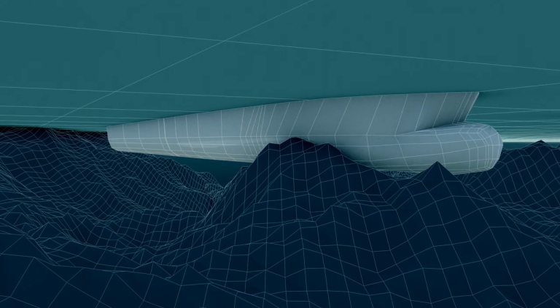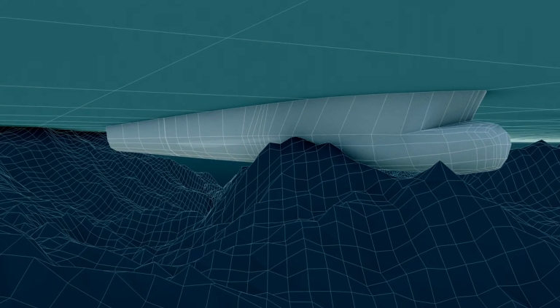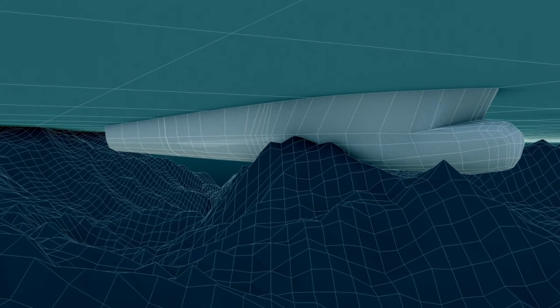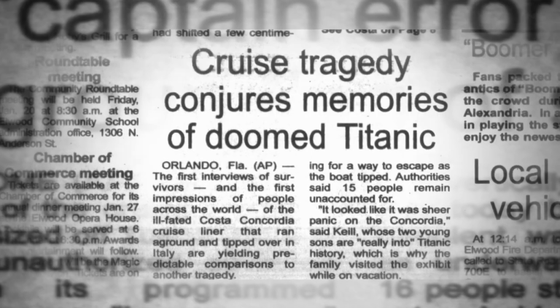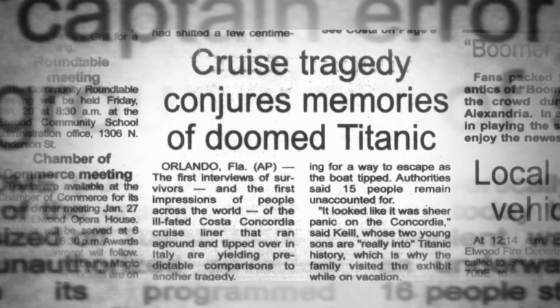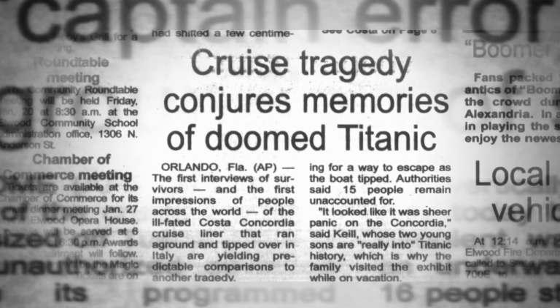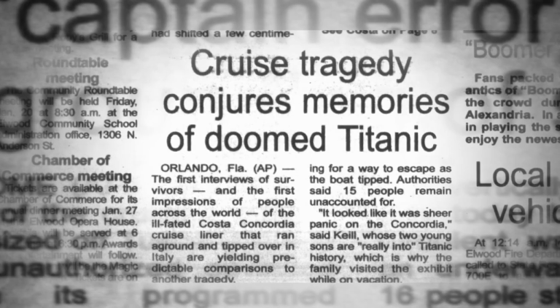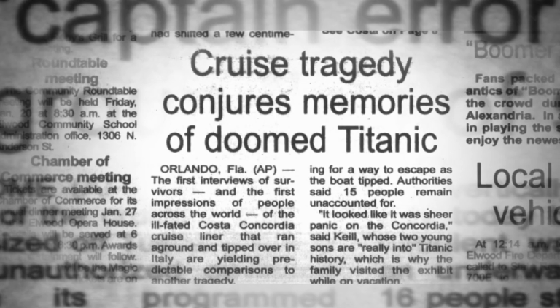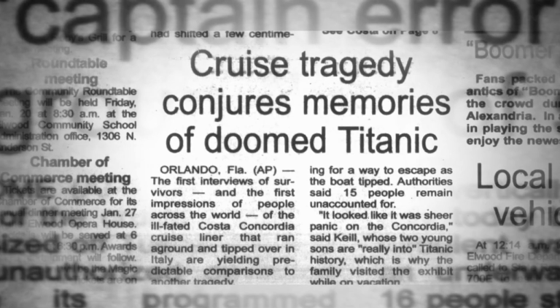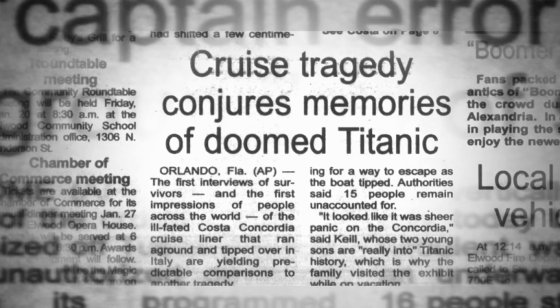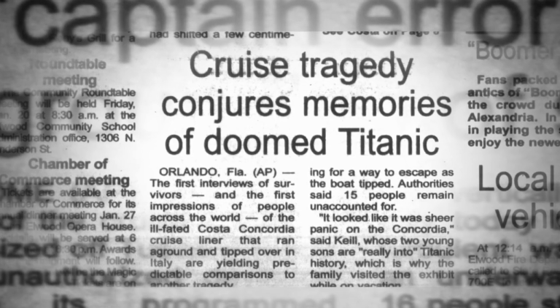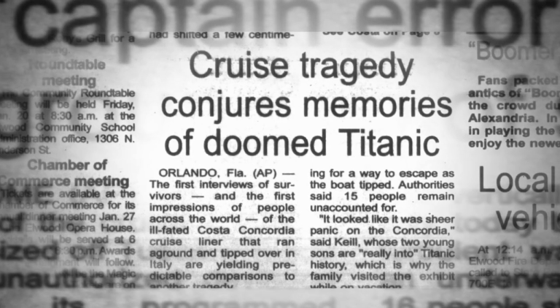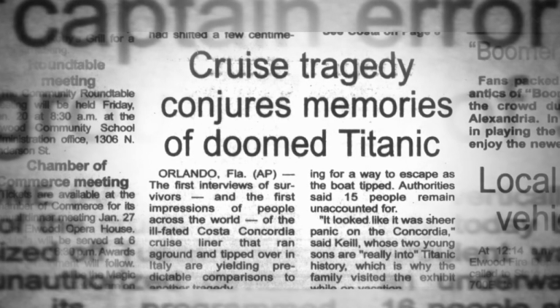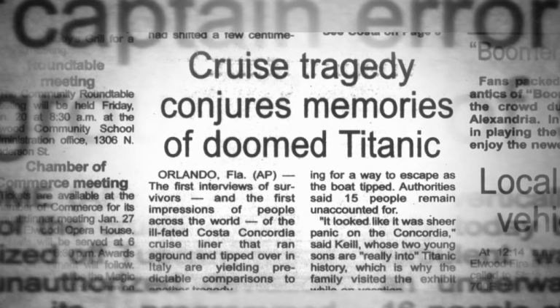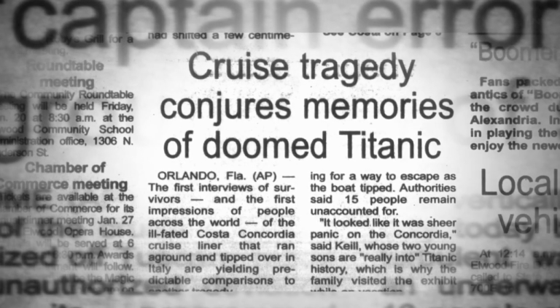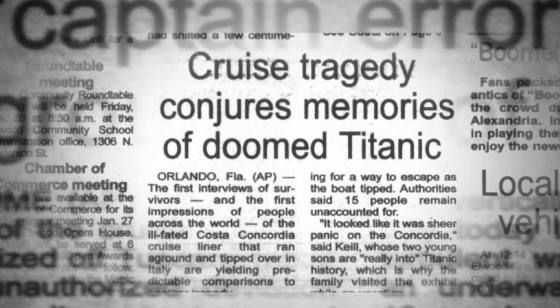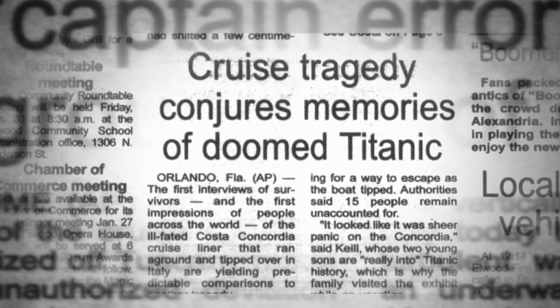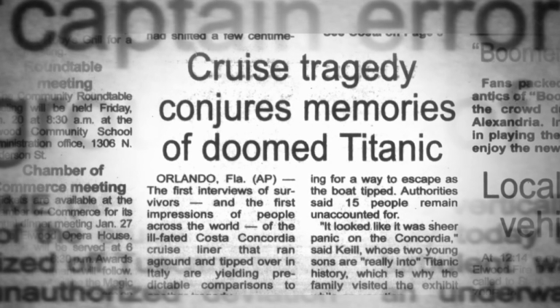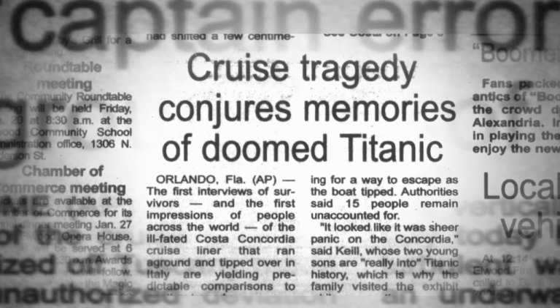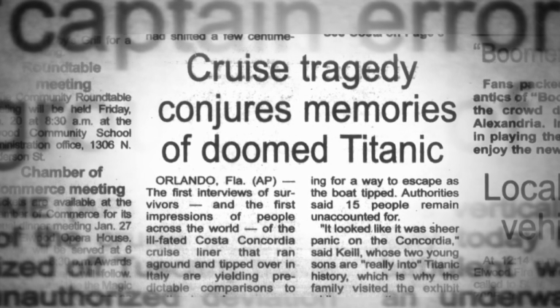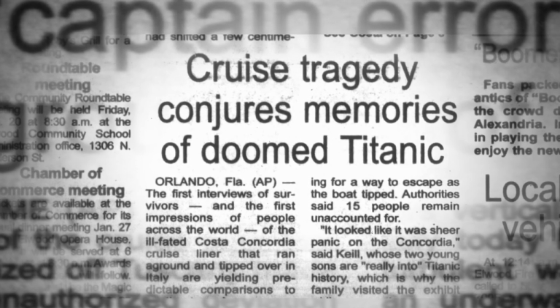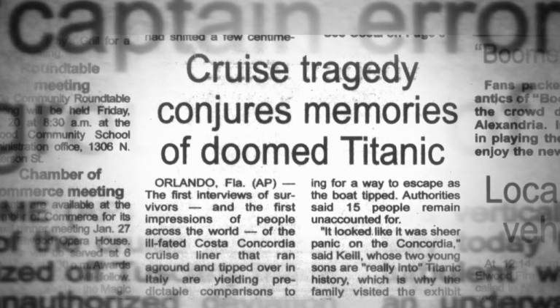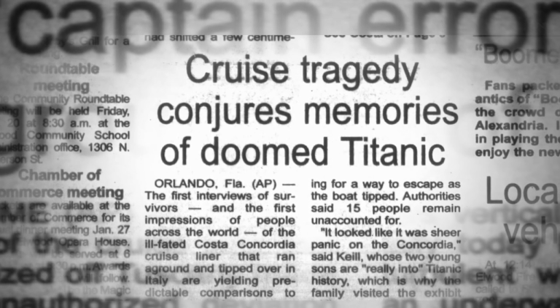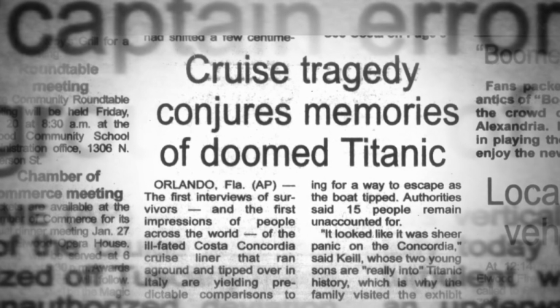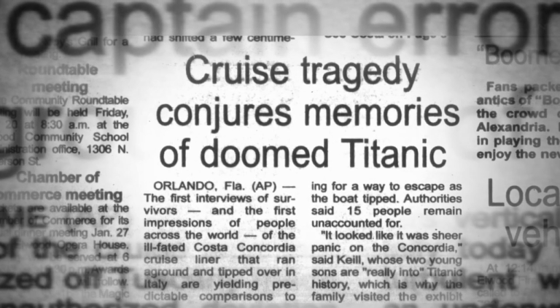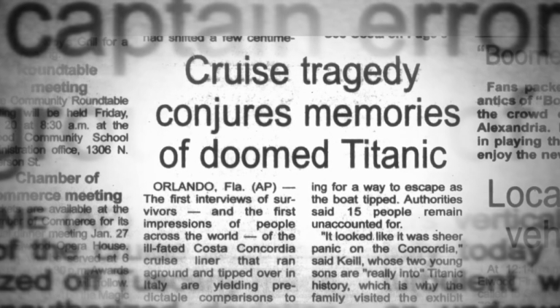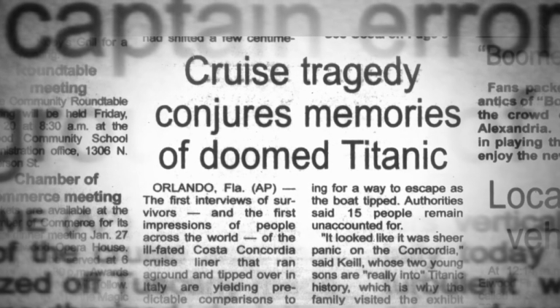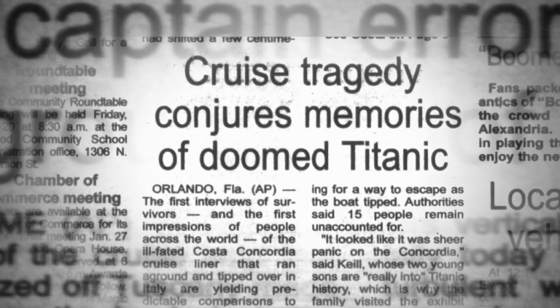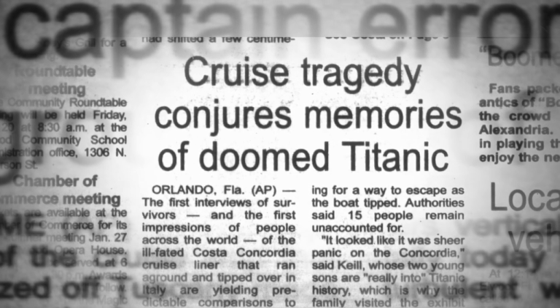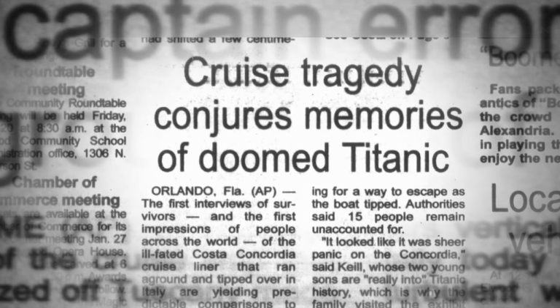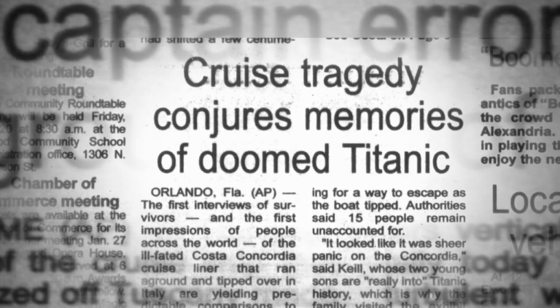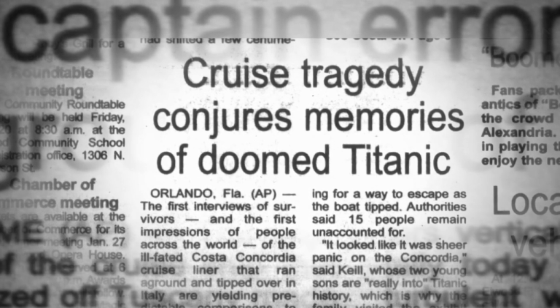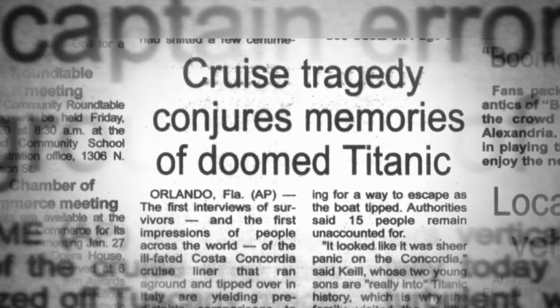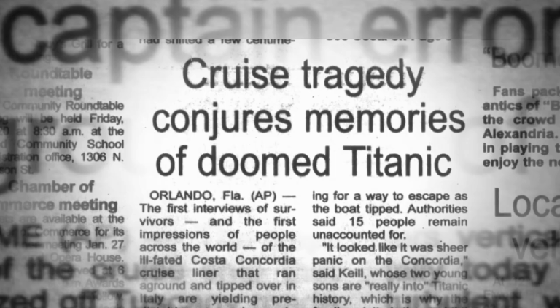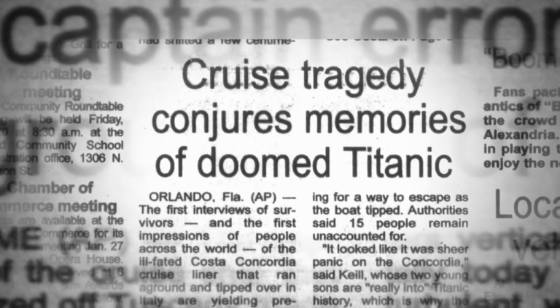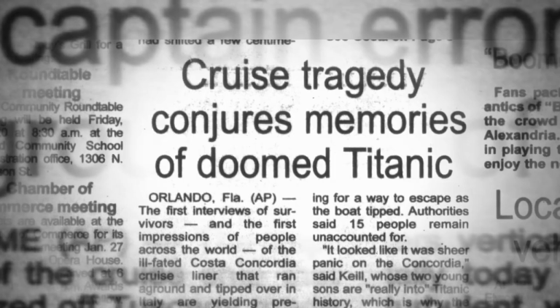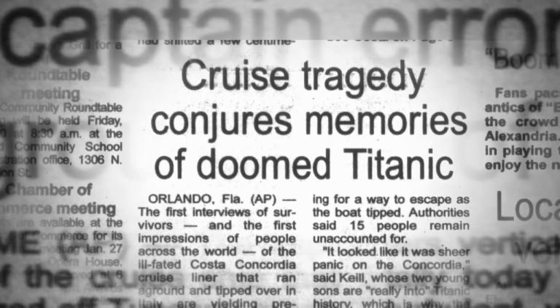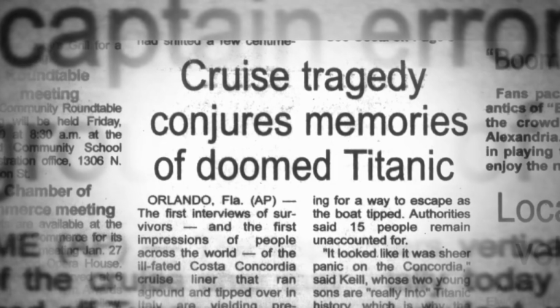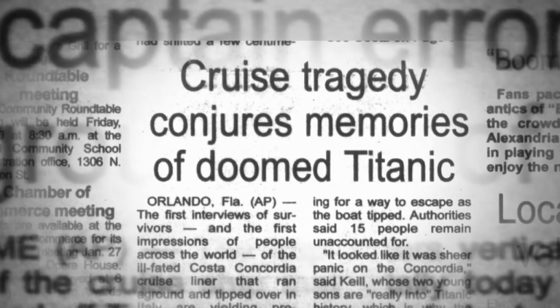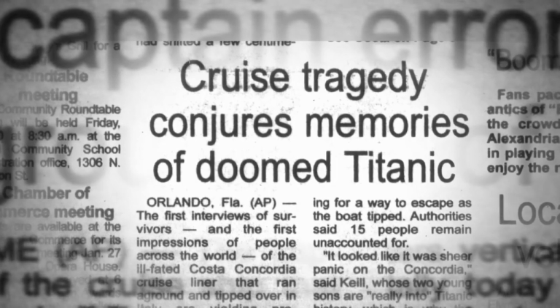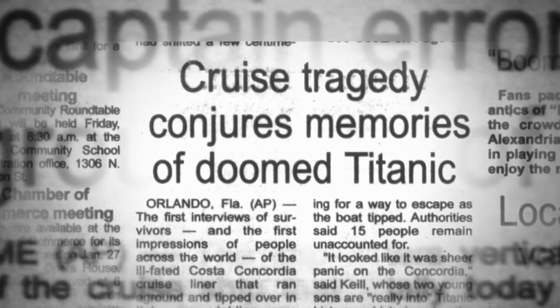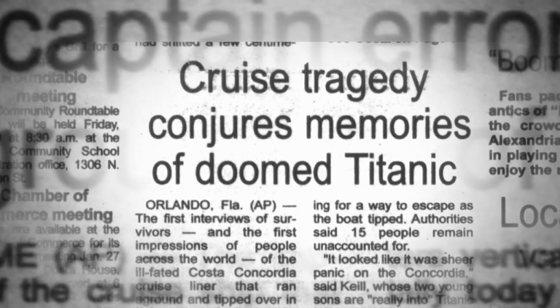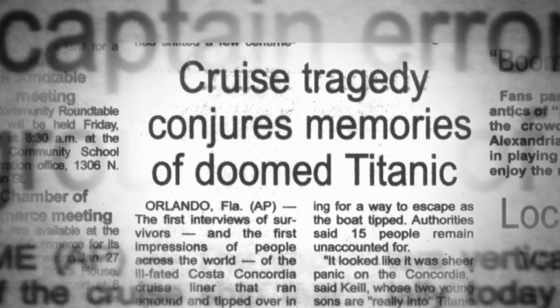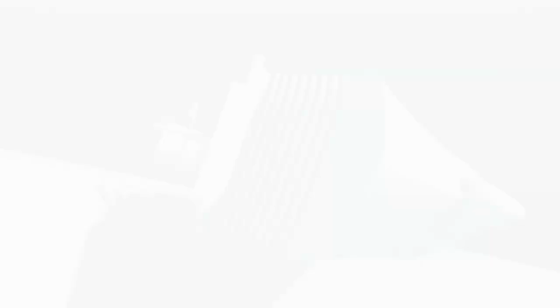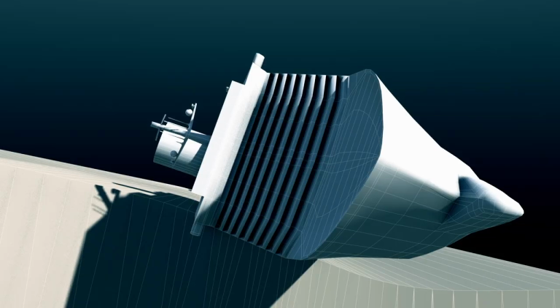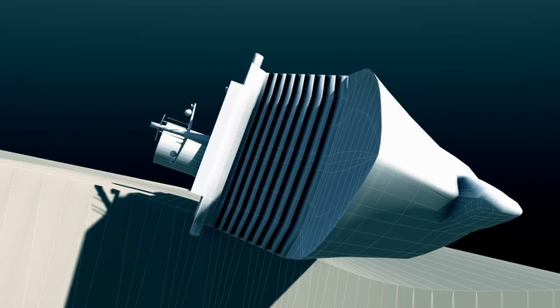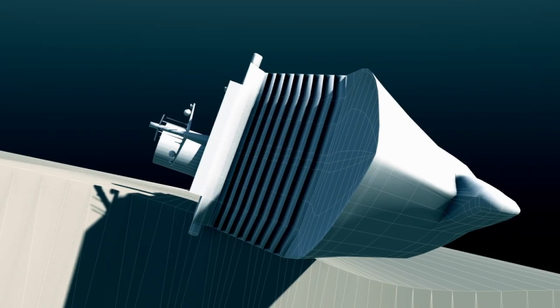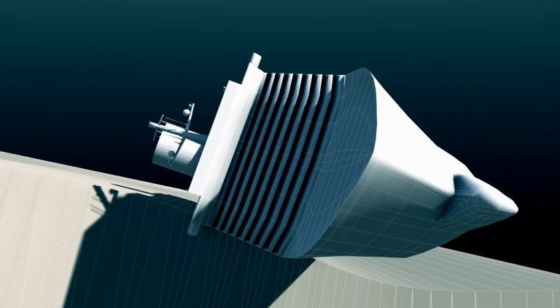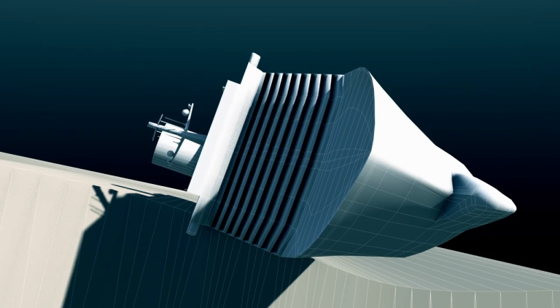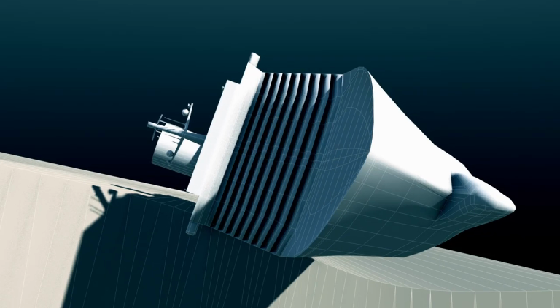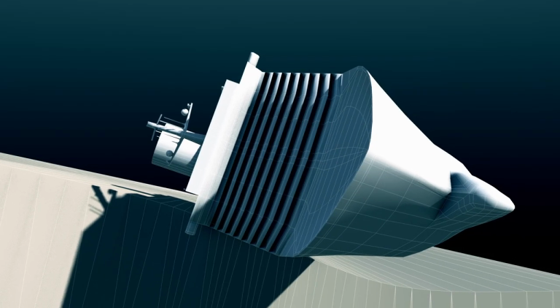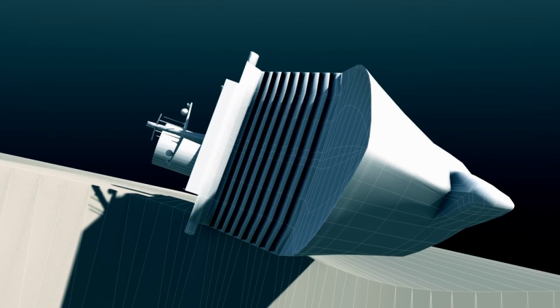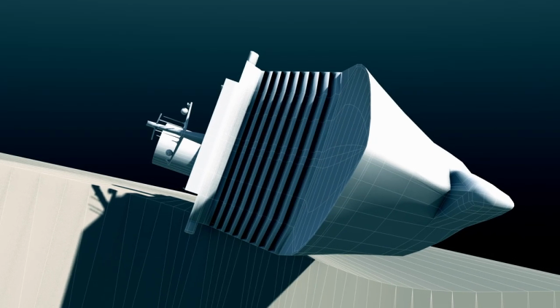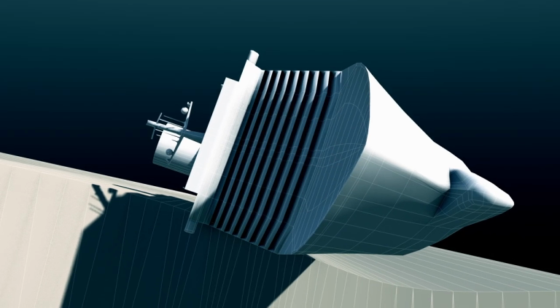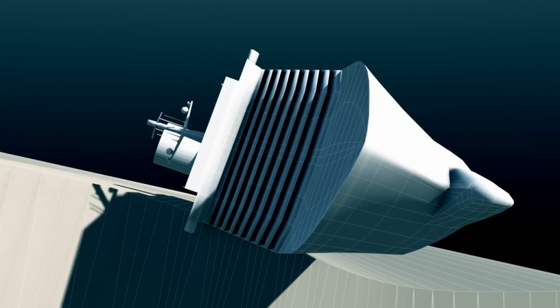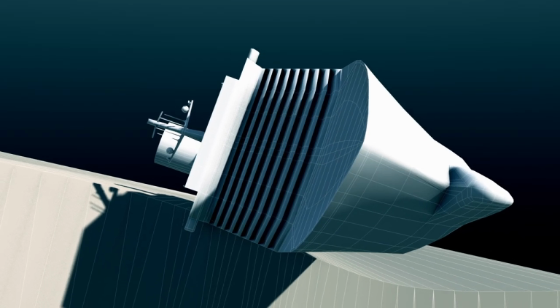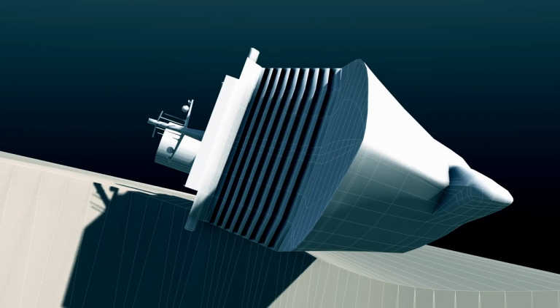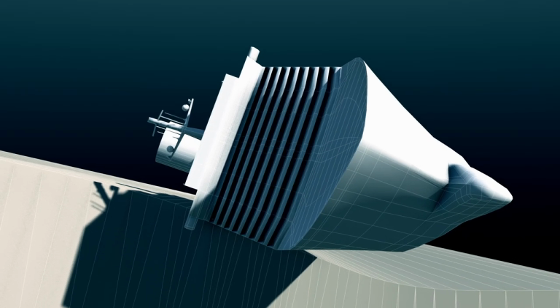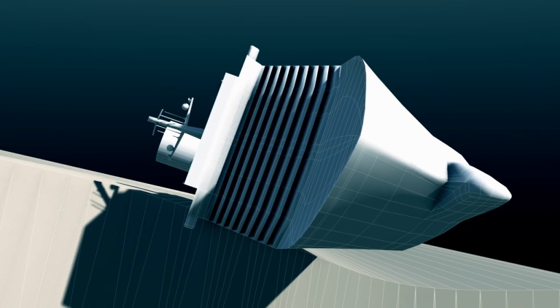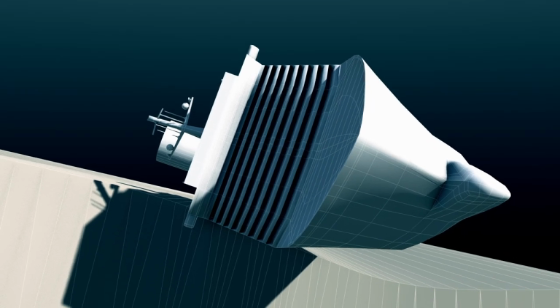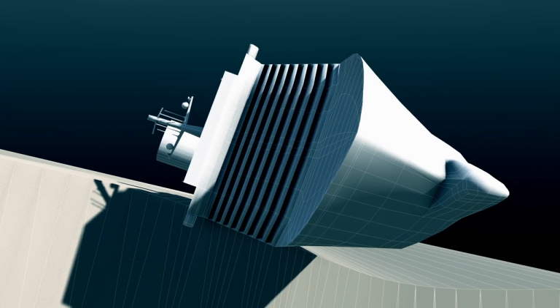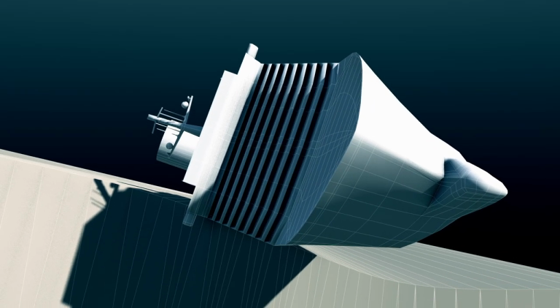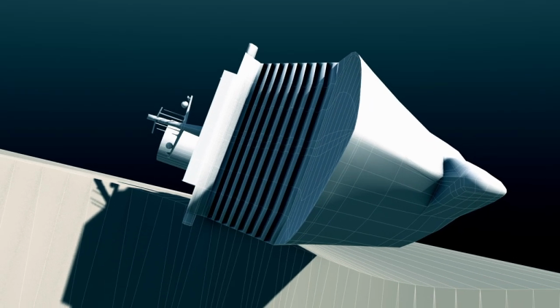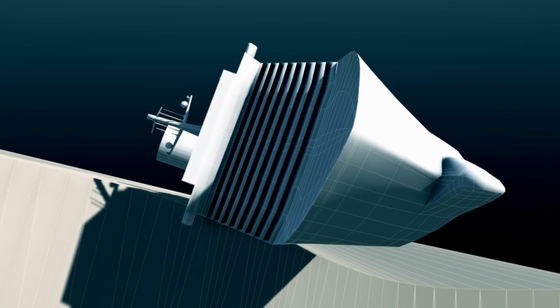Since the captain disregarded the navigational equipment on board, the cruise liner crashed into a massive rock and capsized.